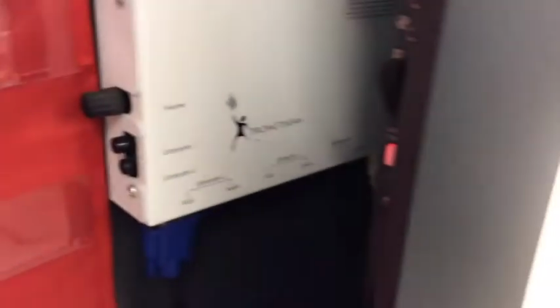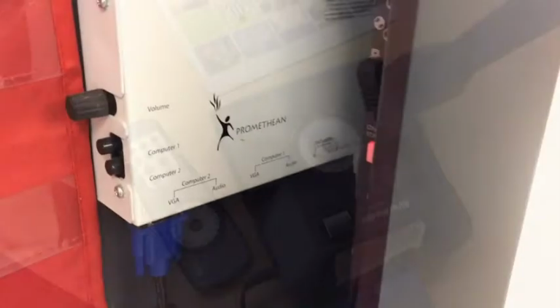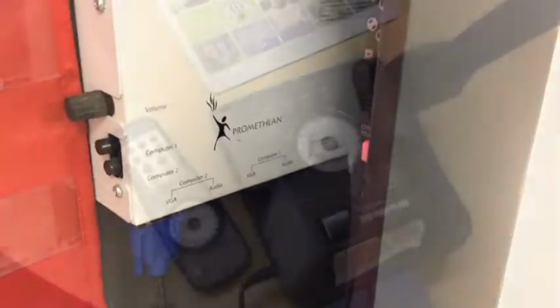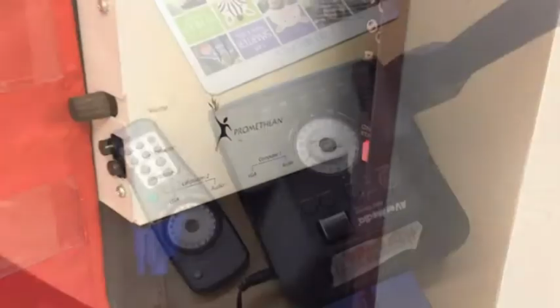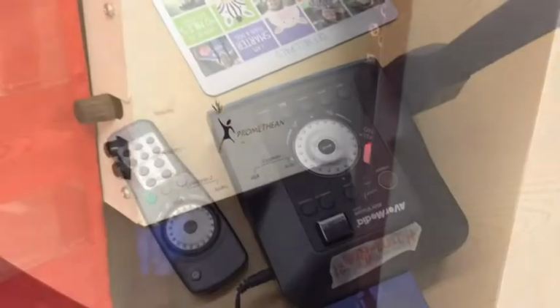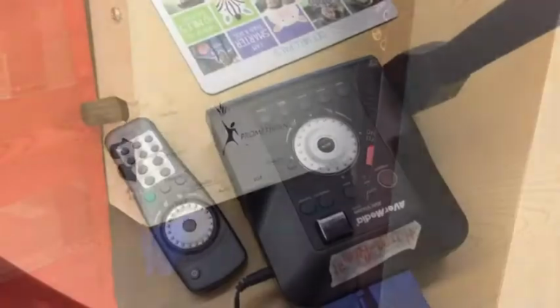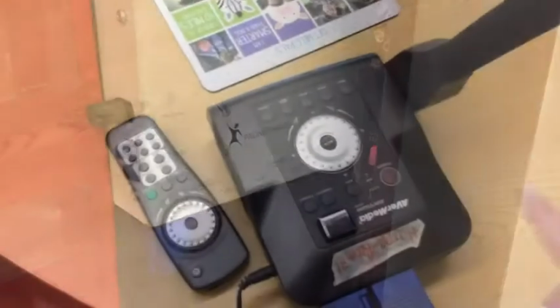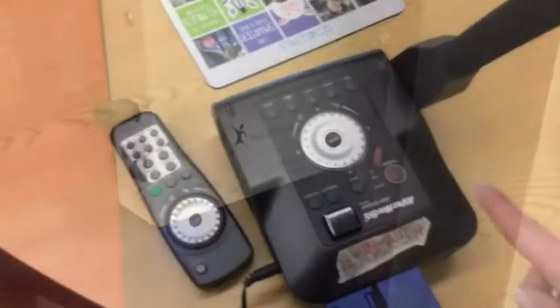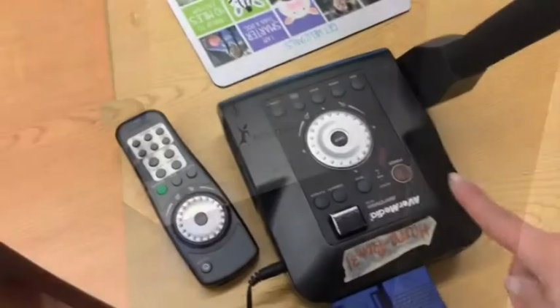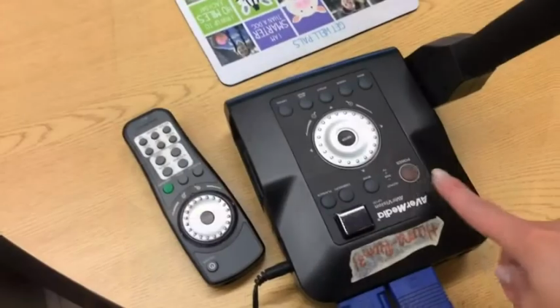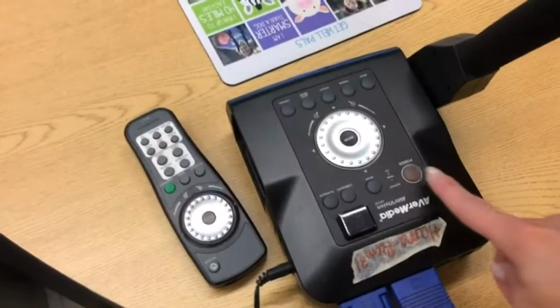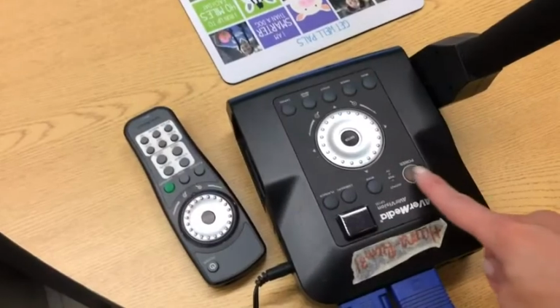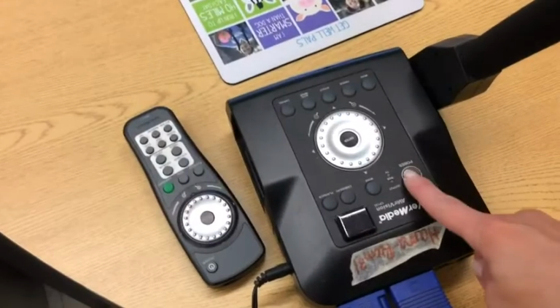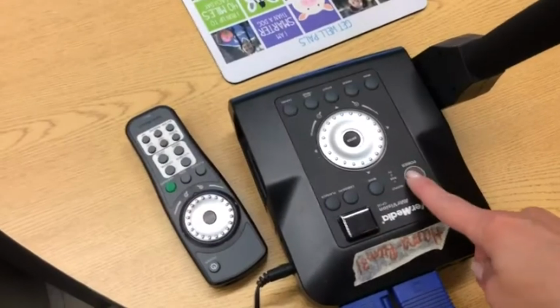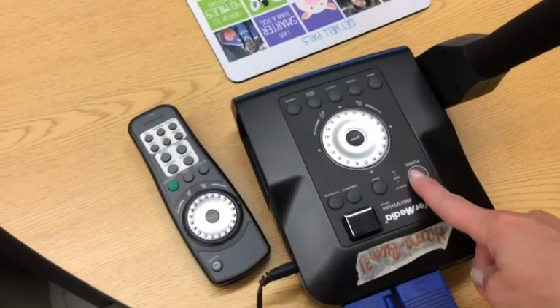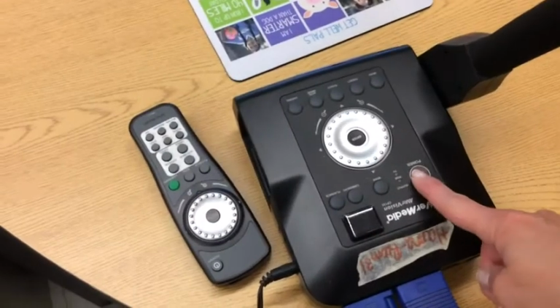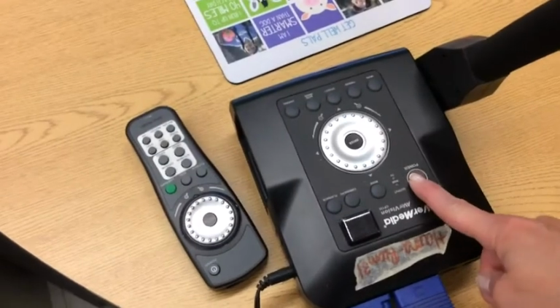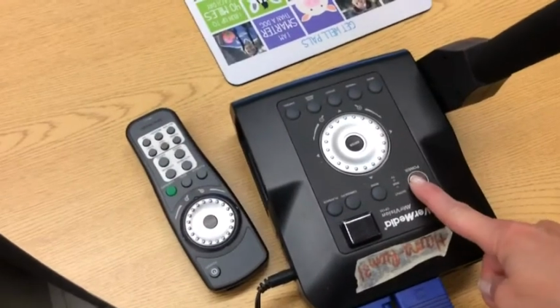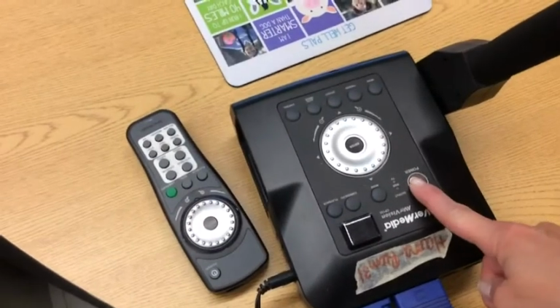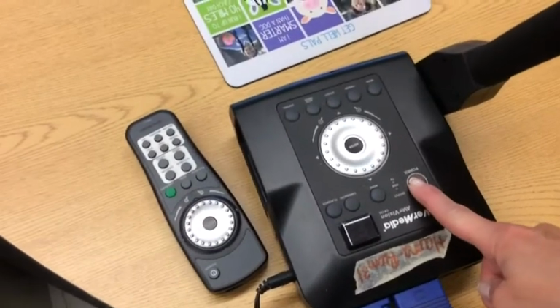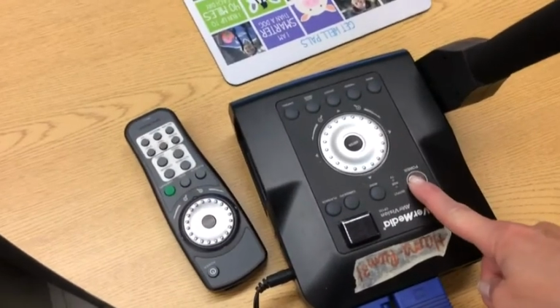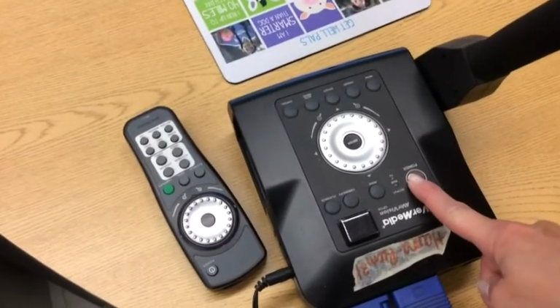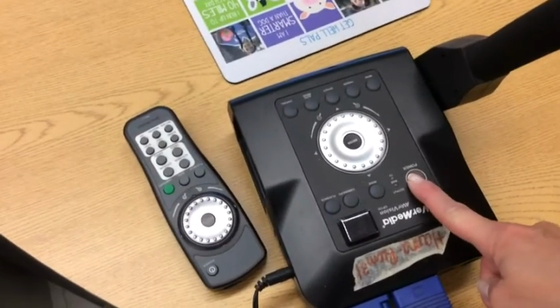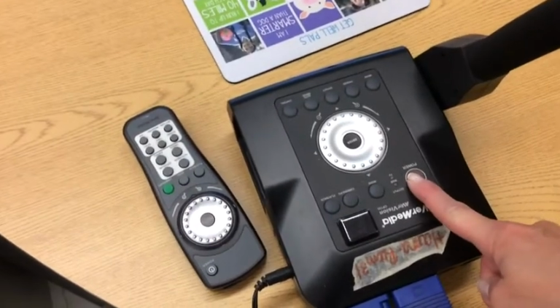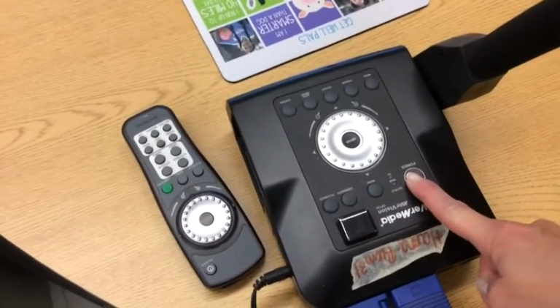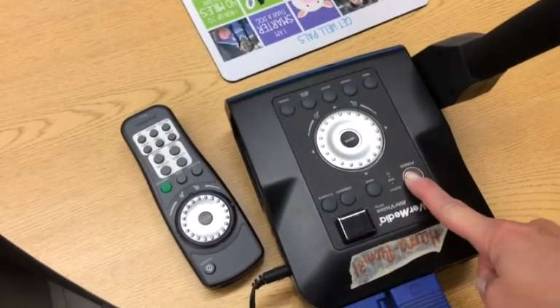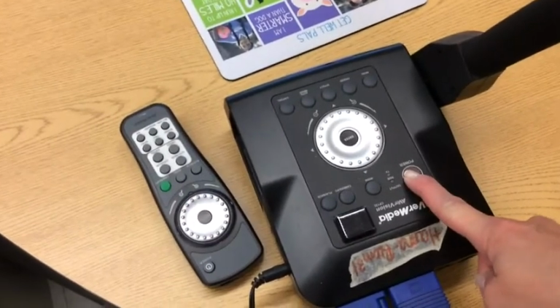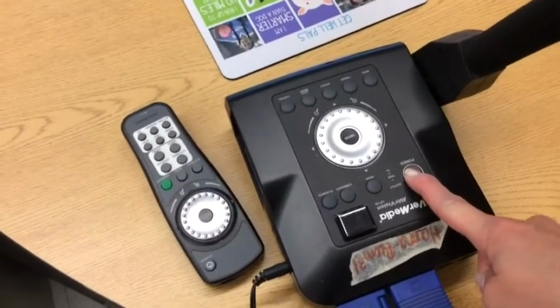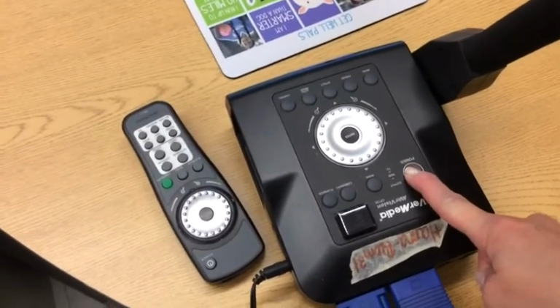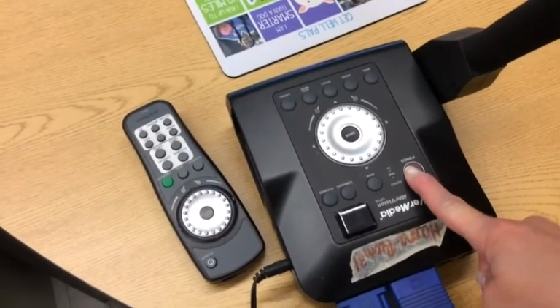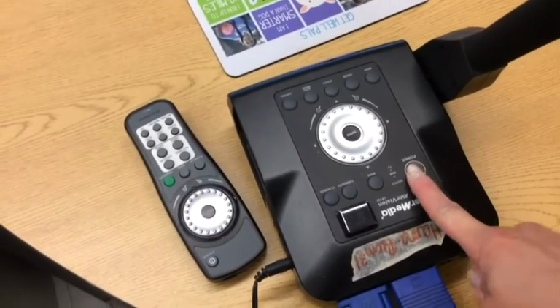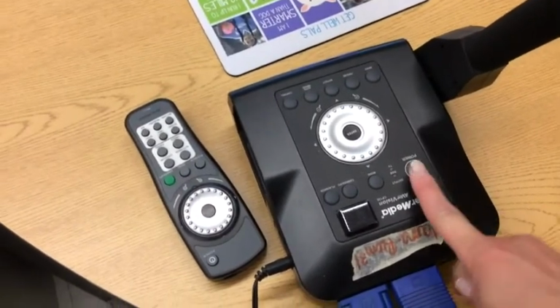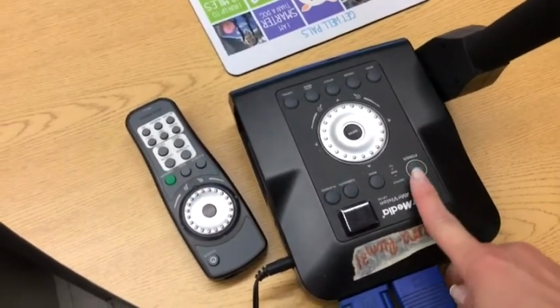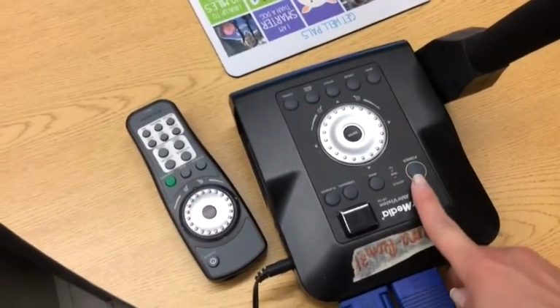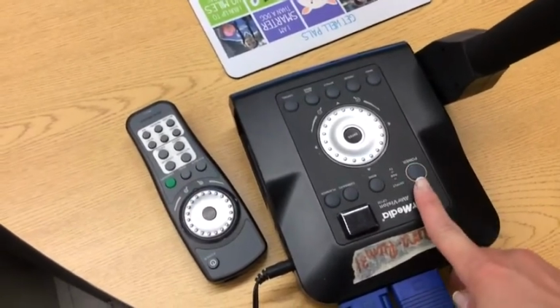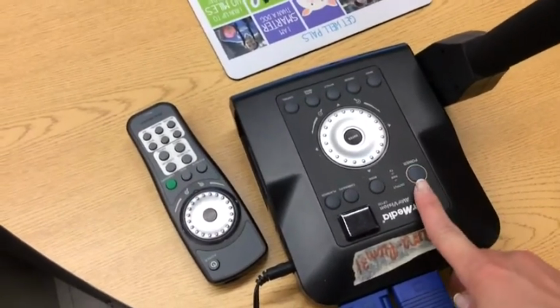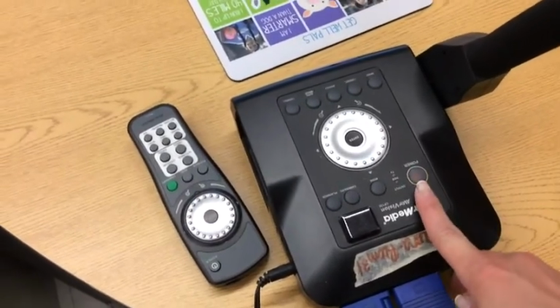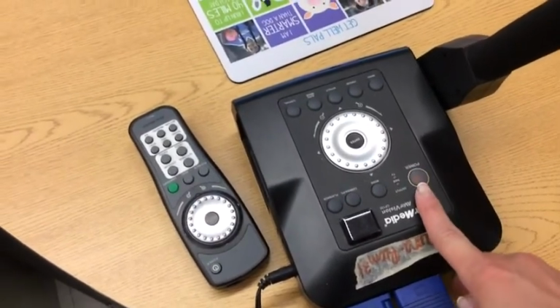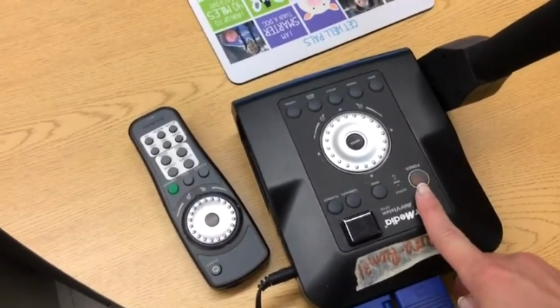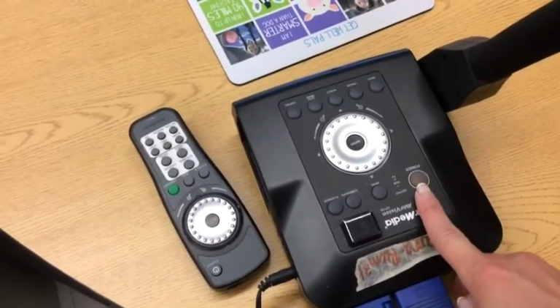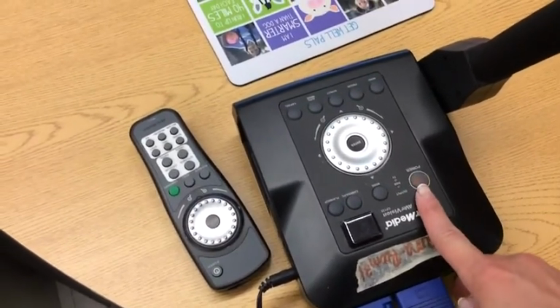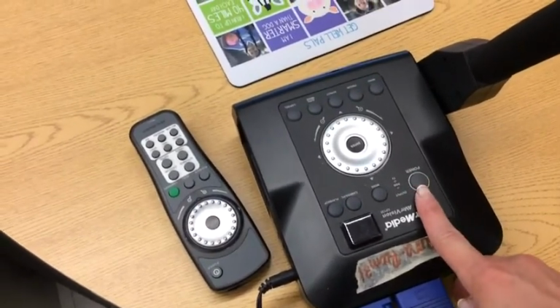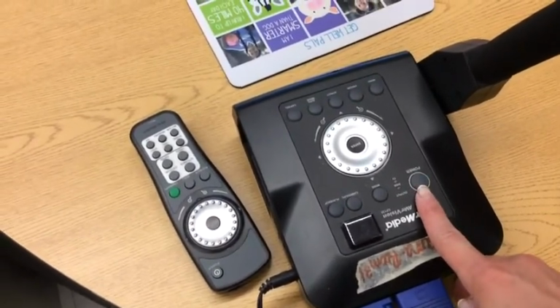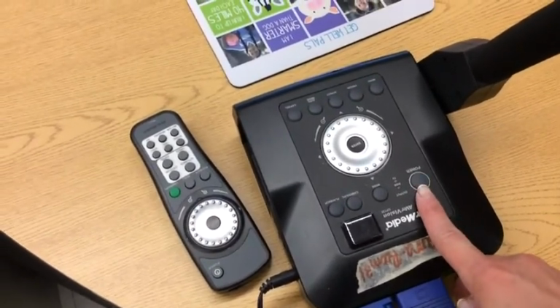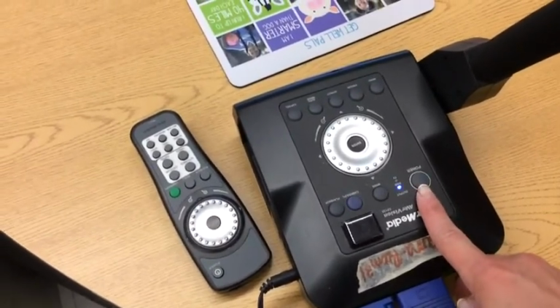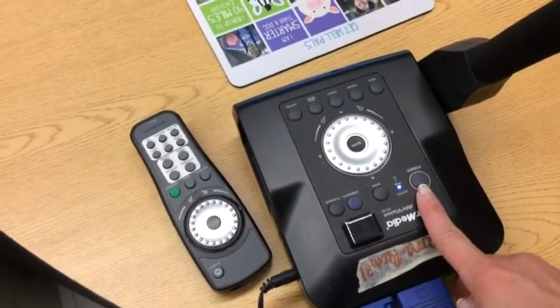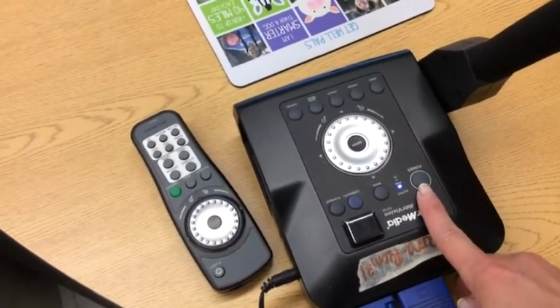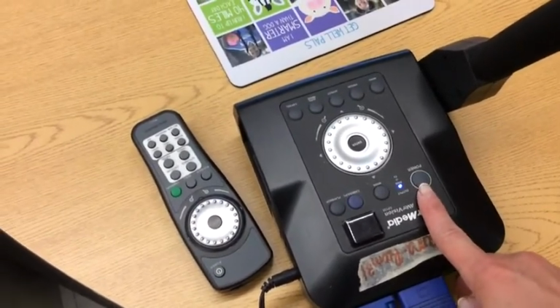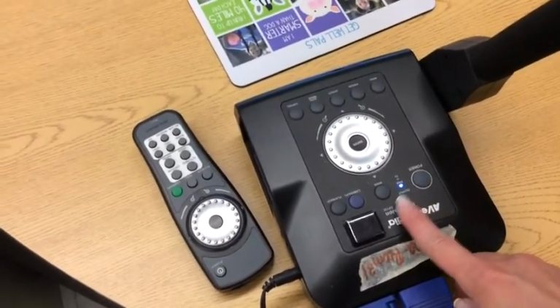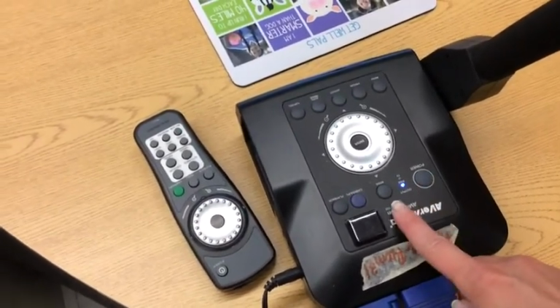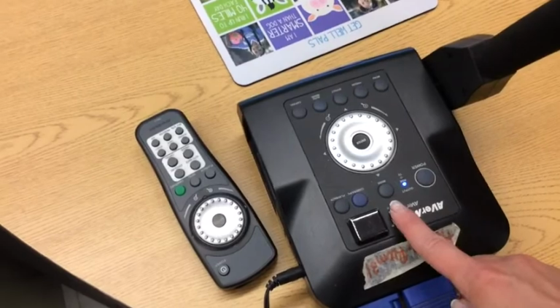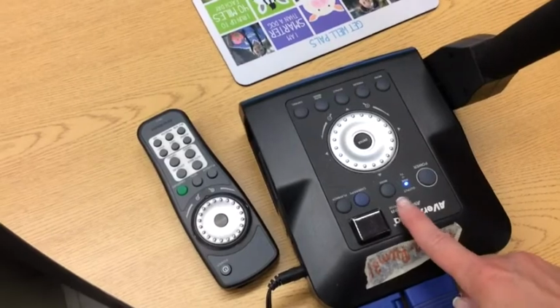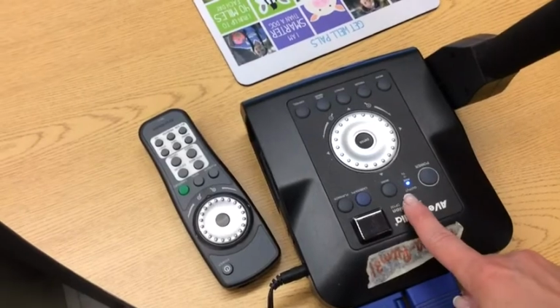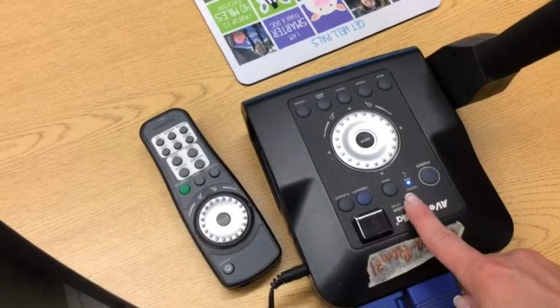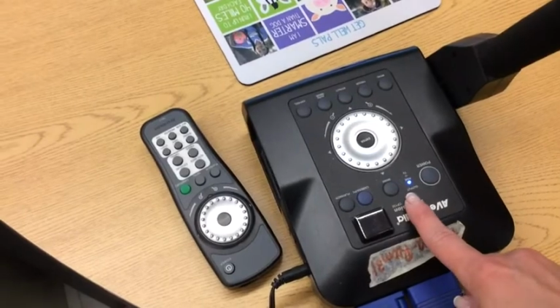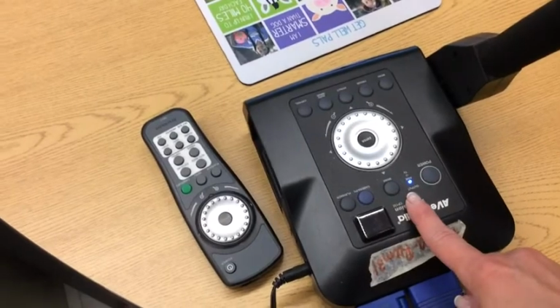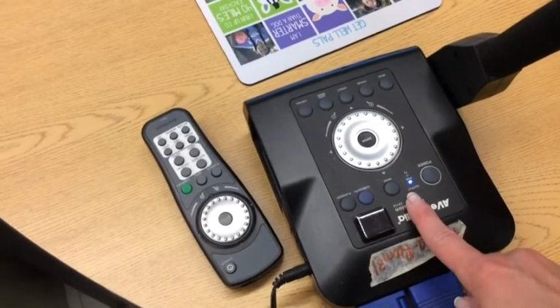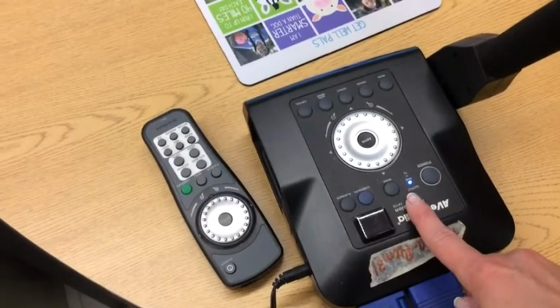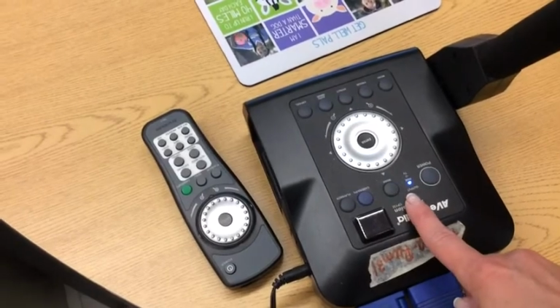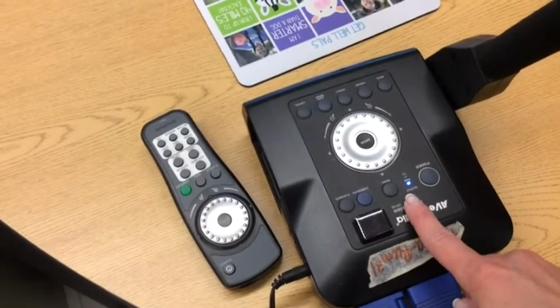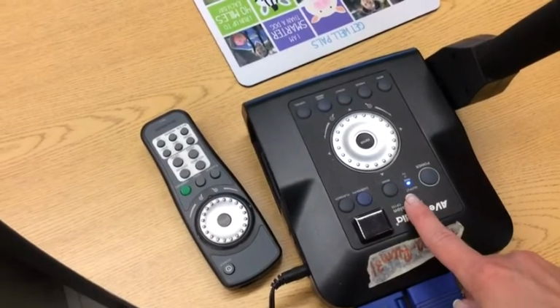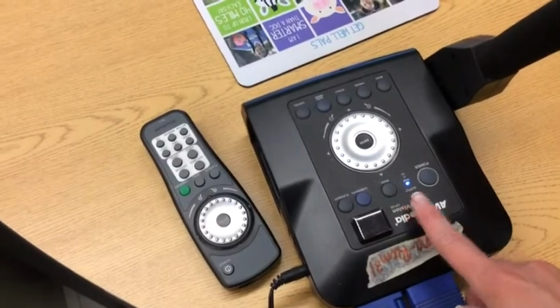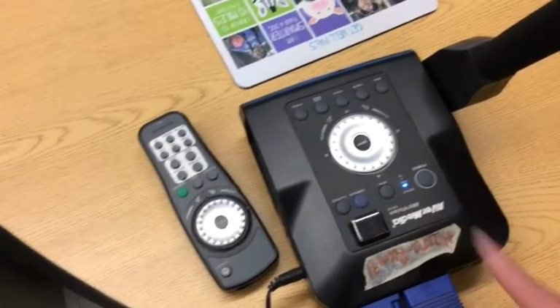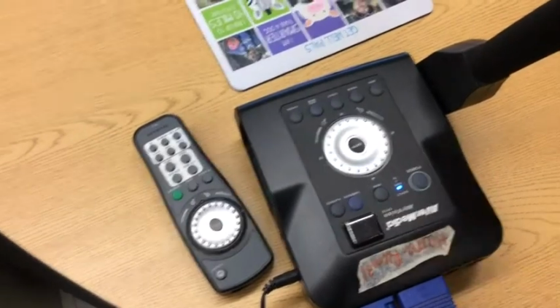Let's give it a try. Power button. That blue light is a pretty good sign.